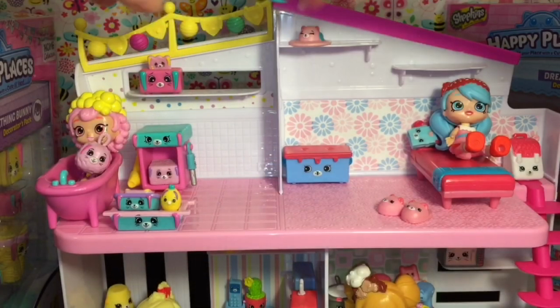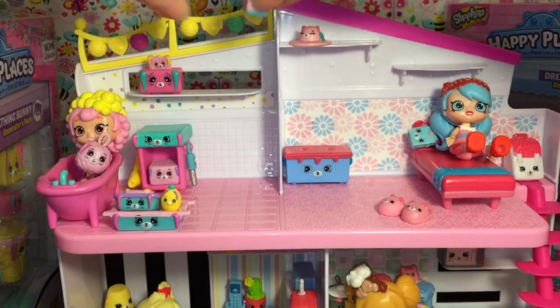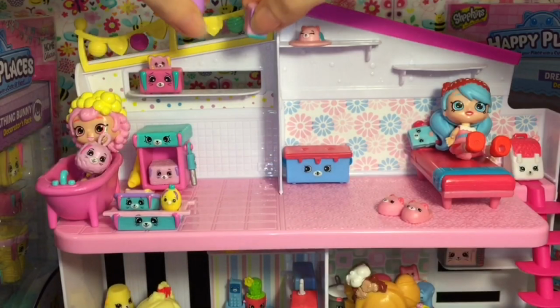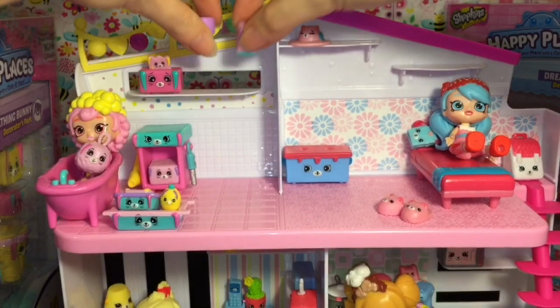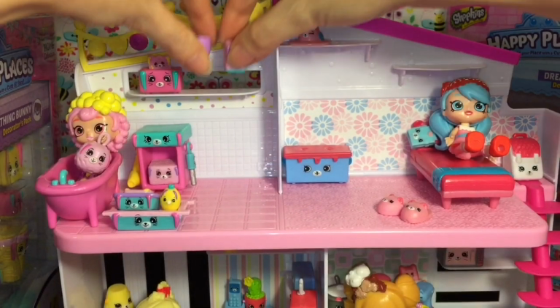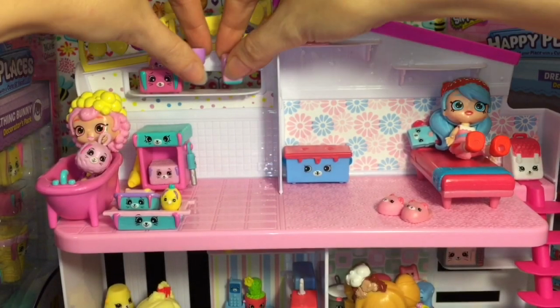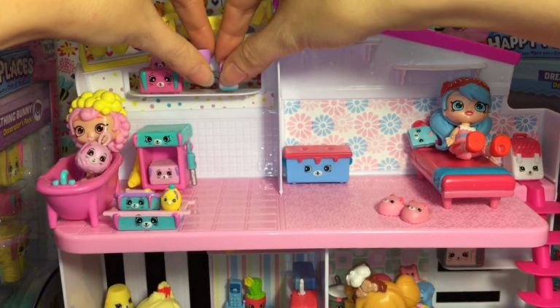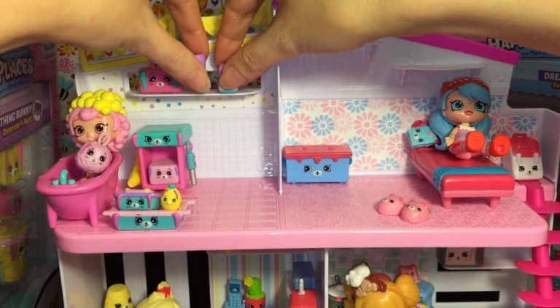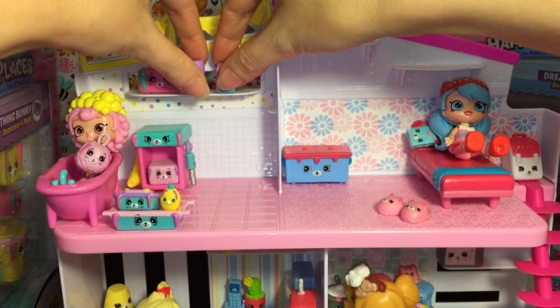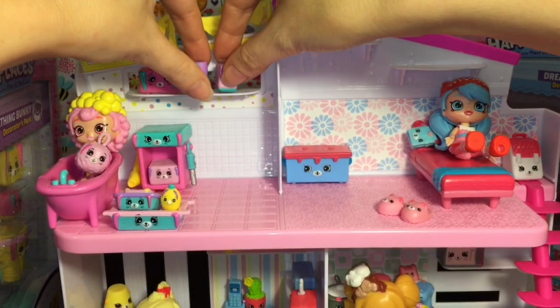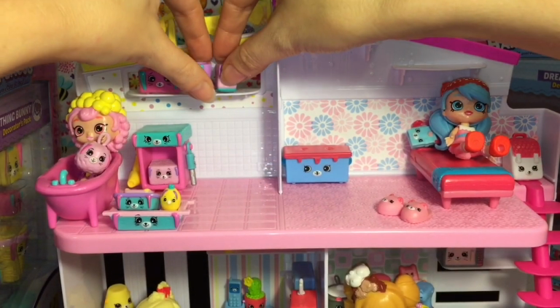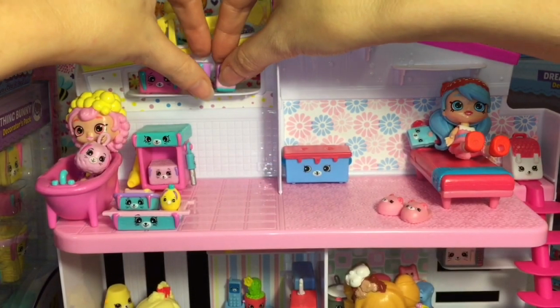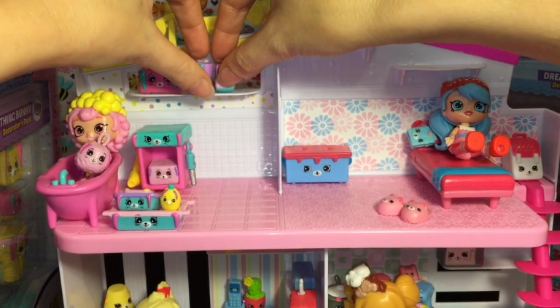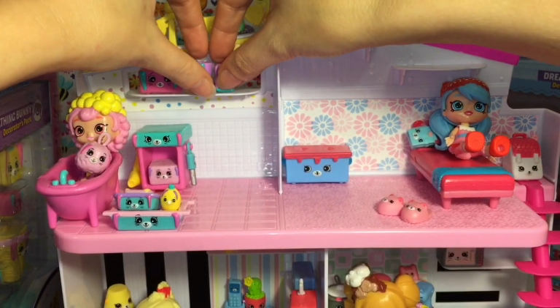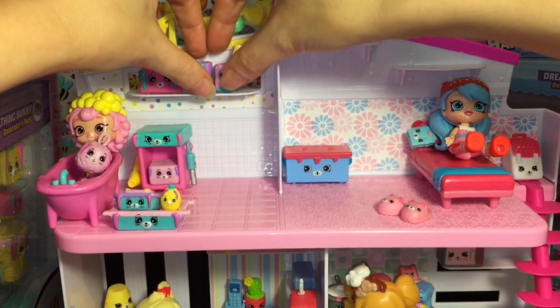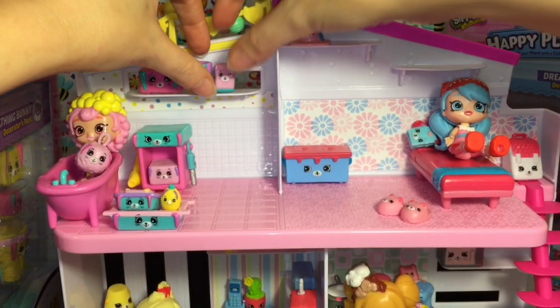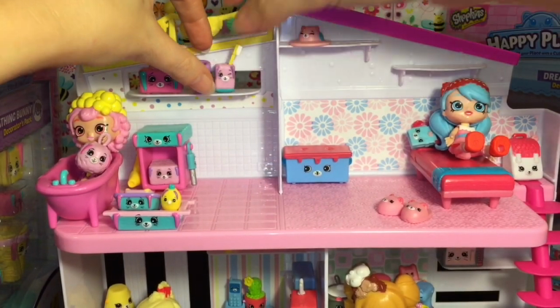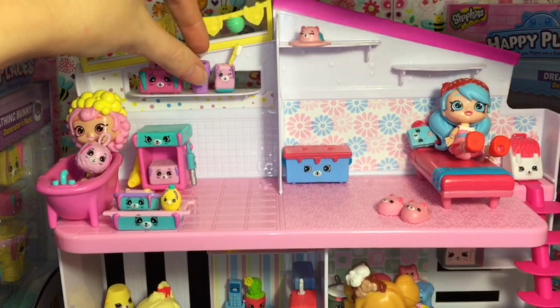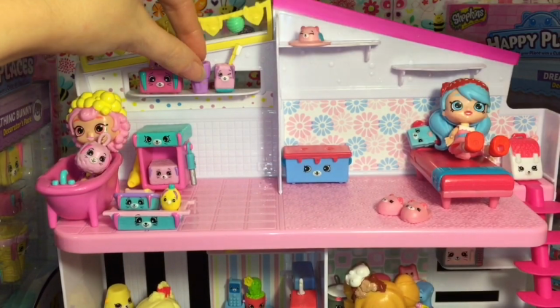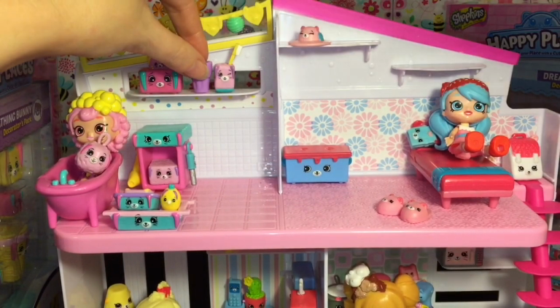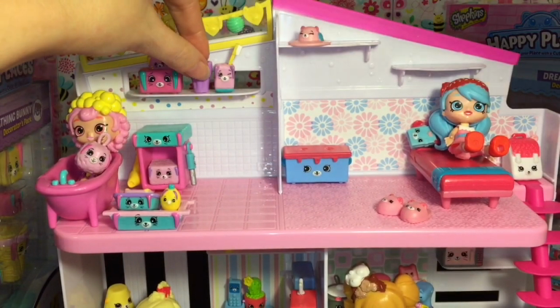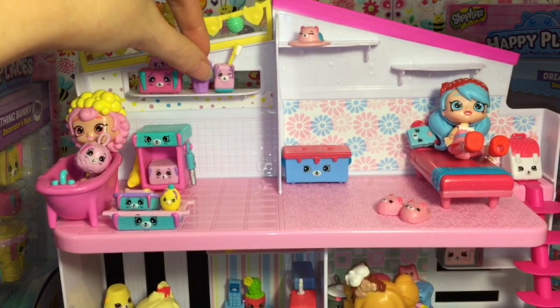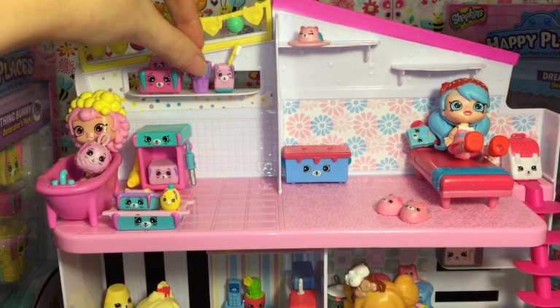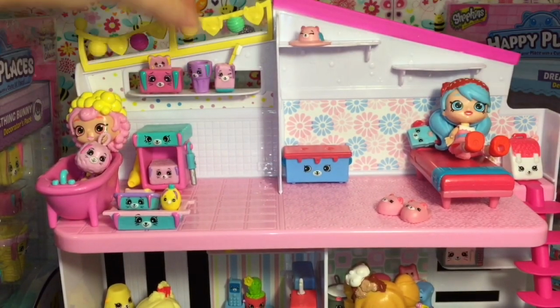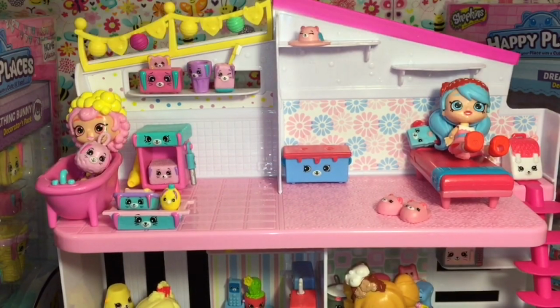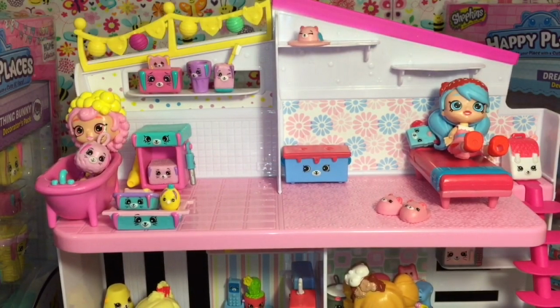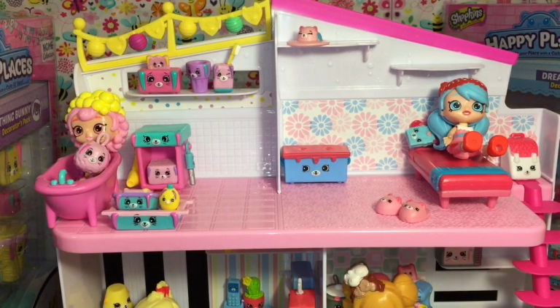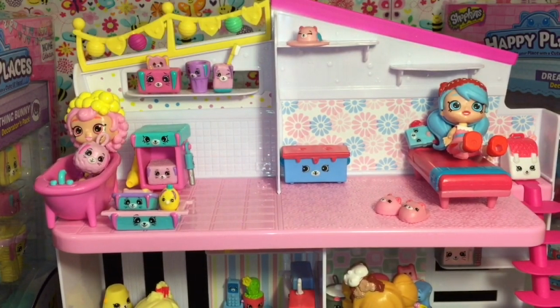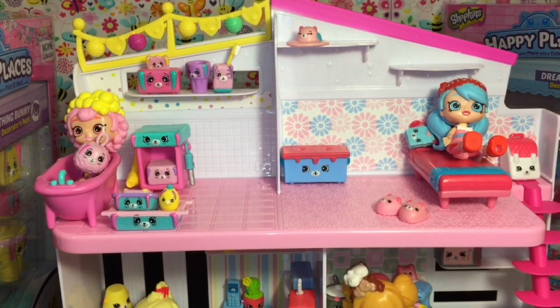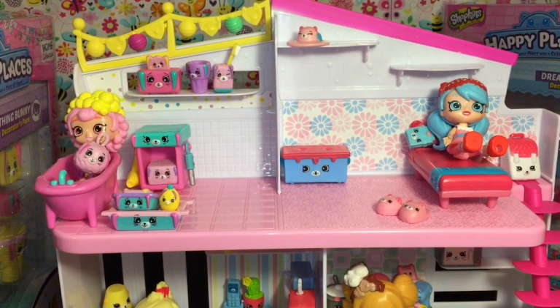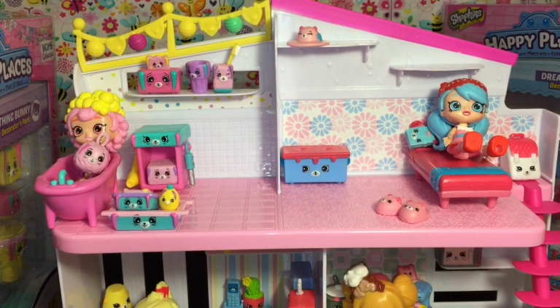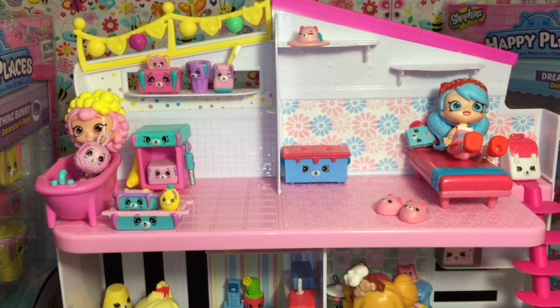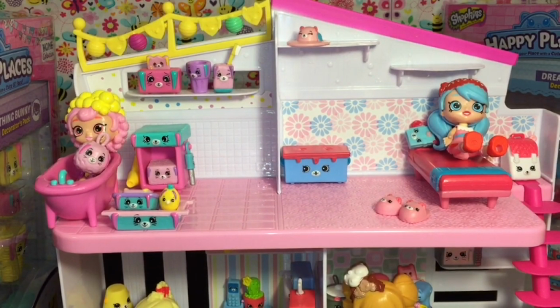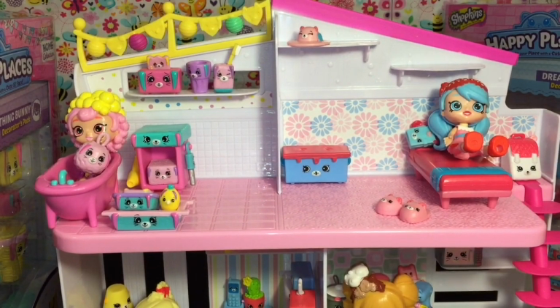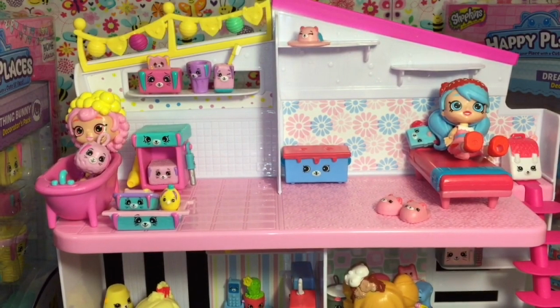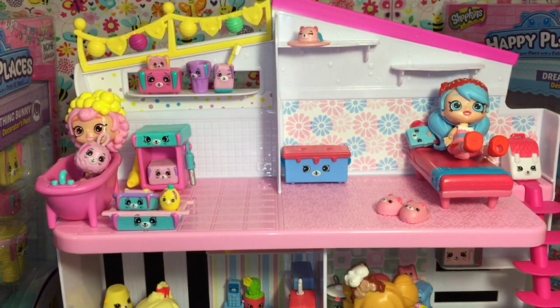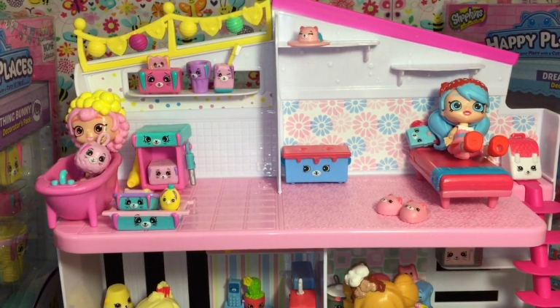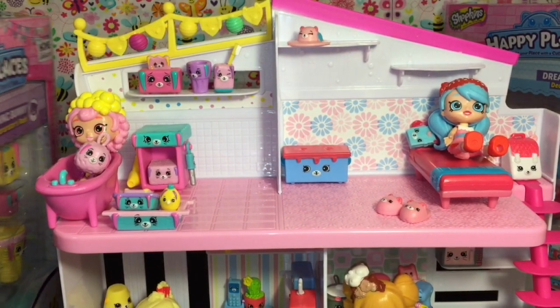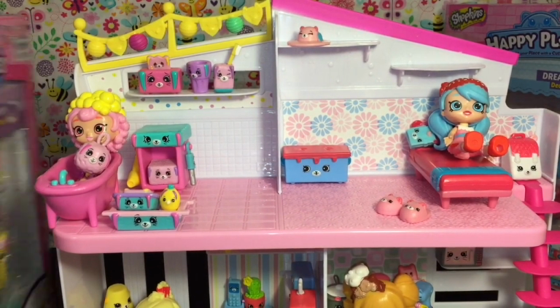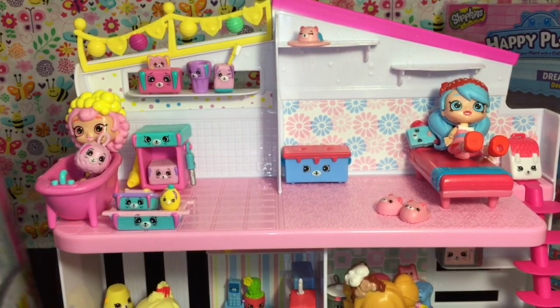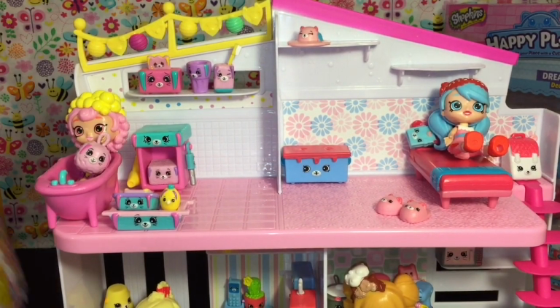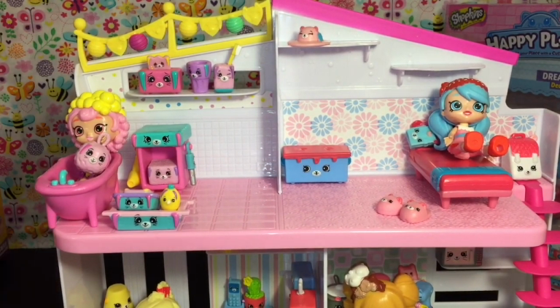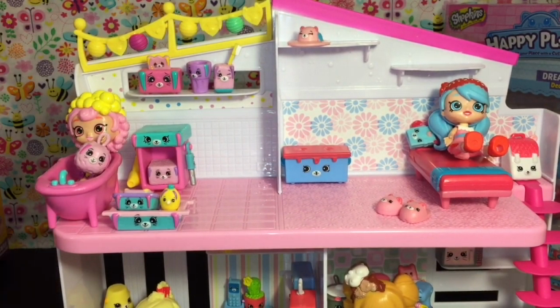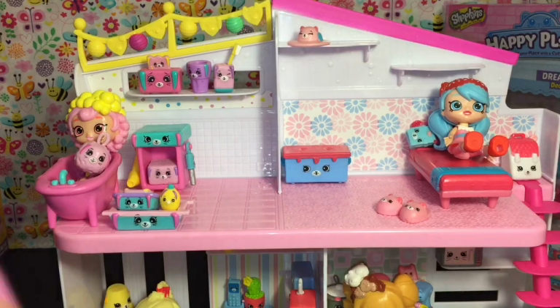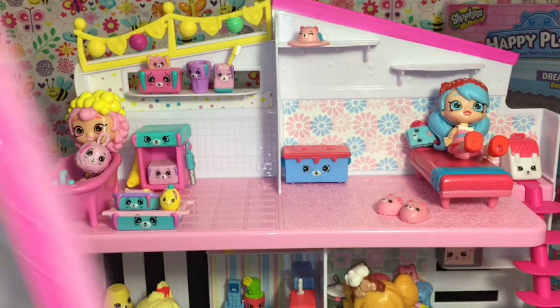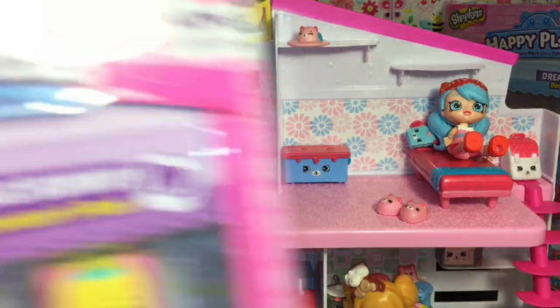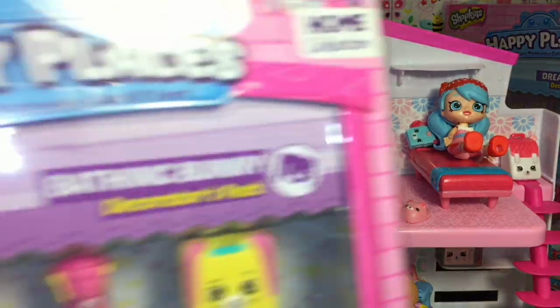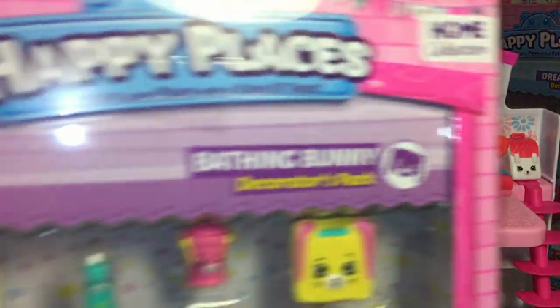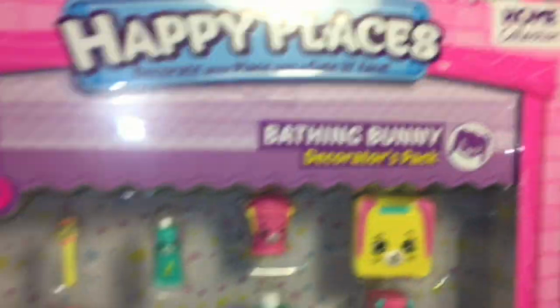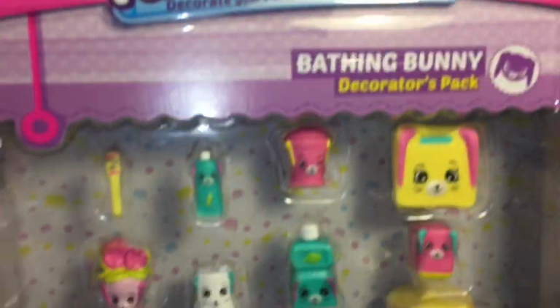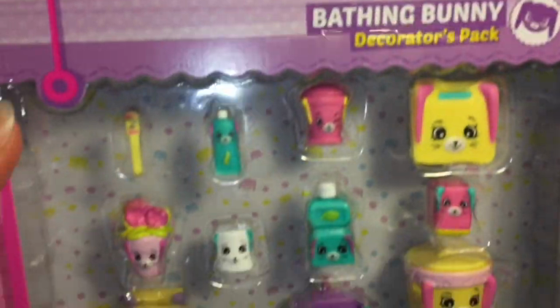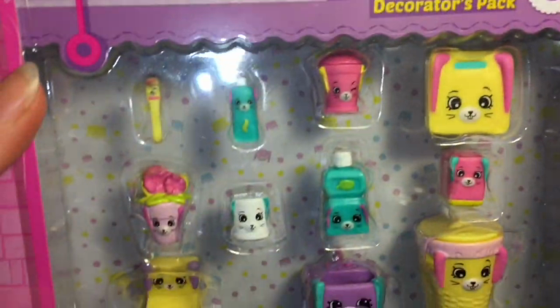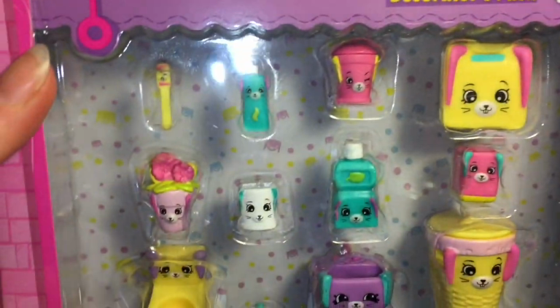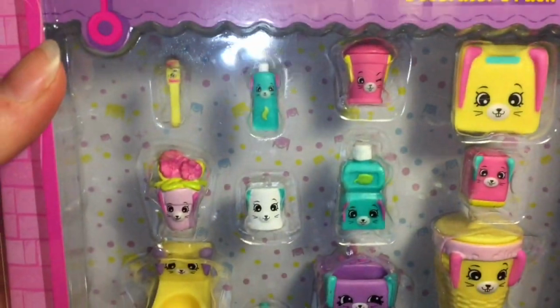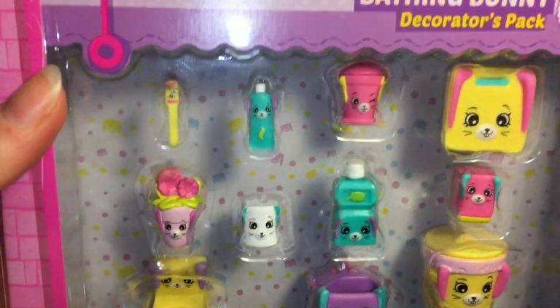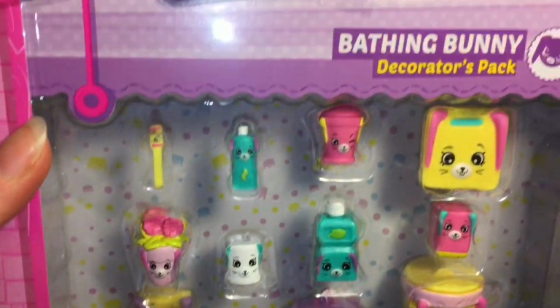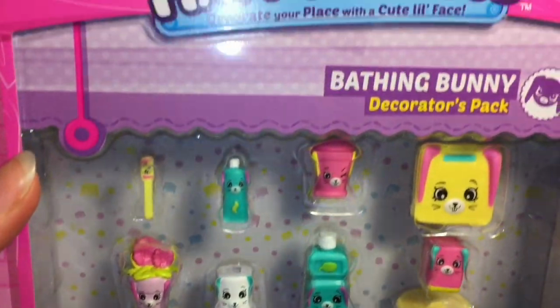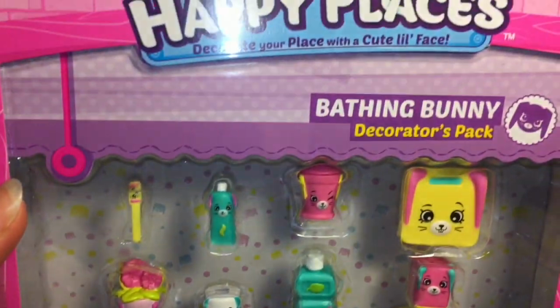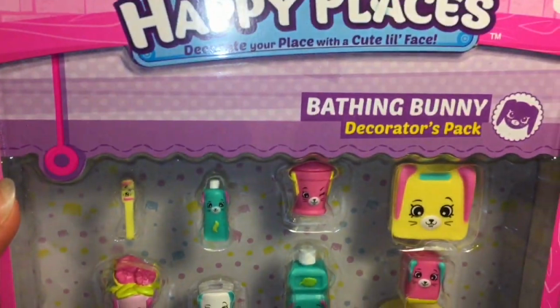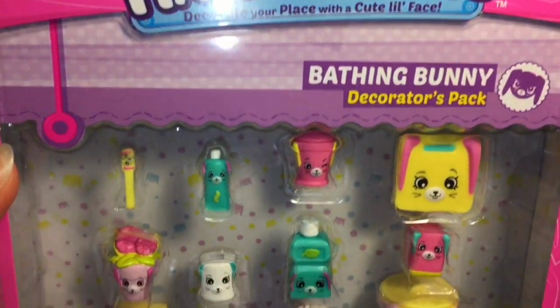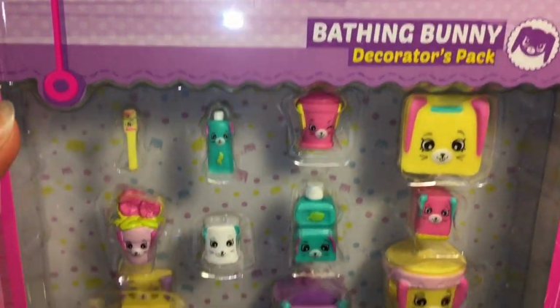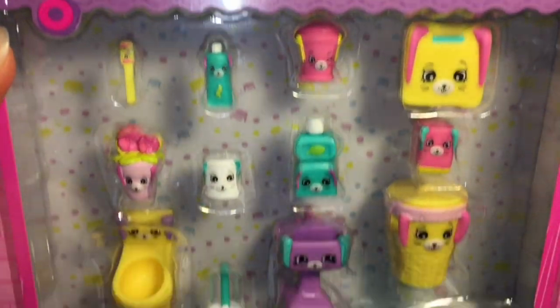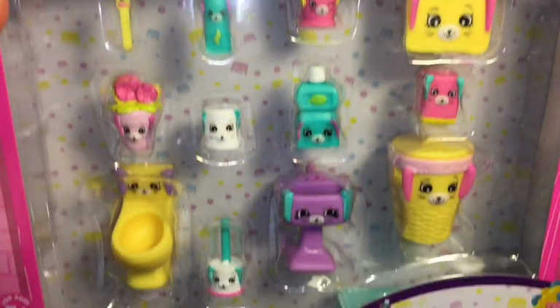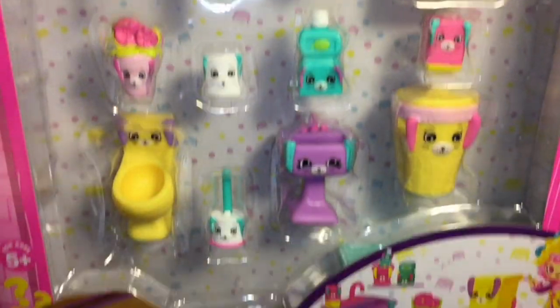We can put these up top right here. And since we have some Bathing Bunny stuff, let's go ahead and open our decorator pack.